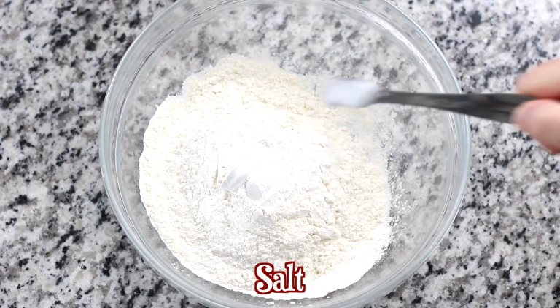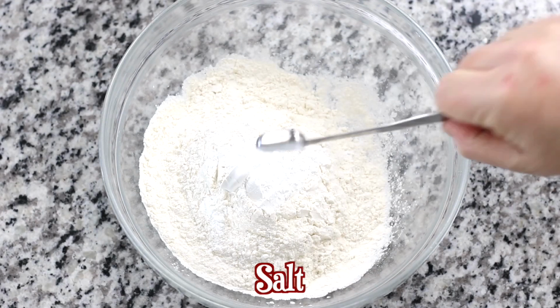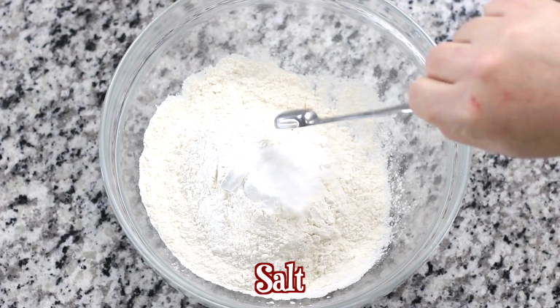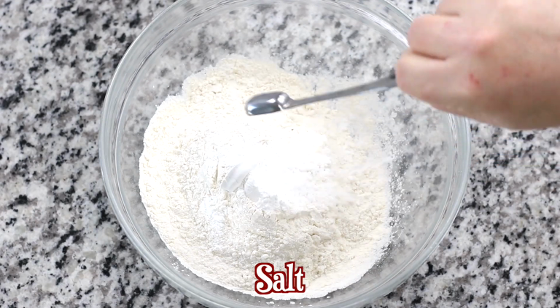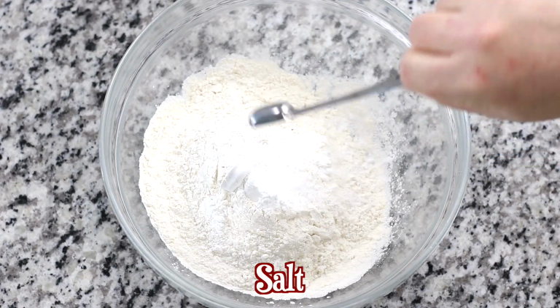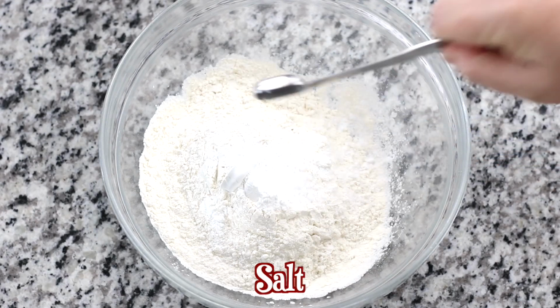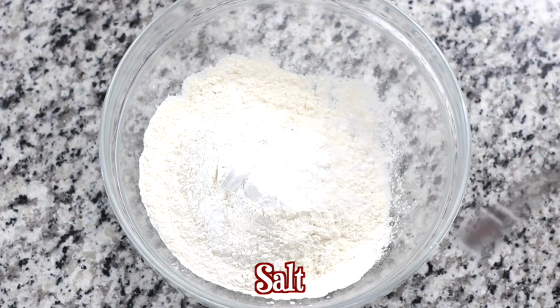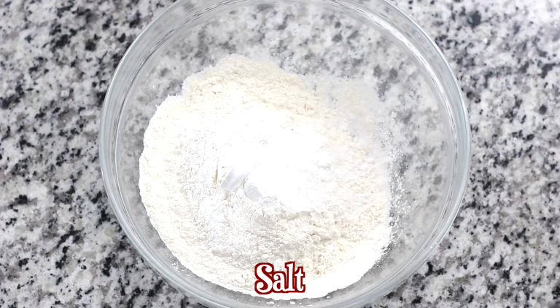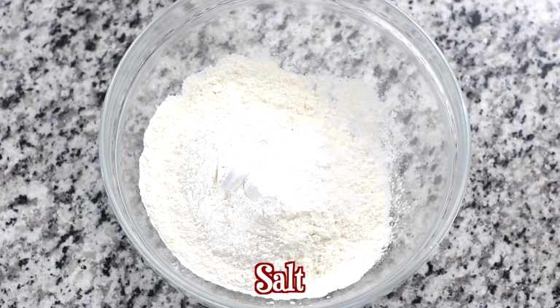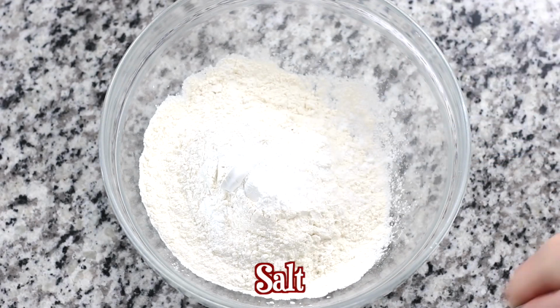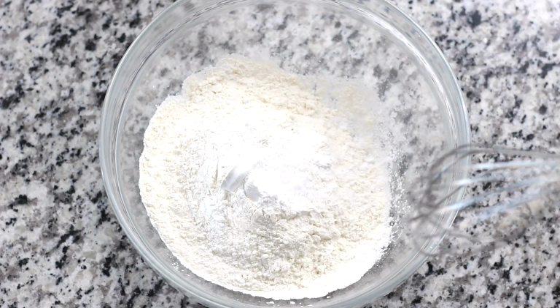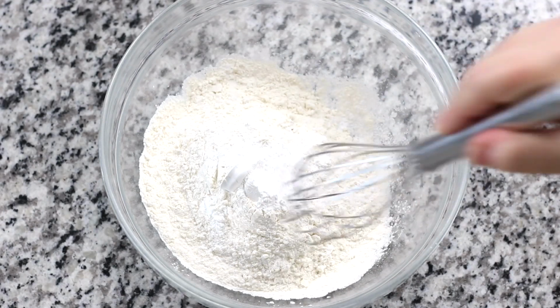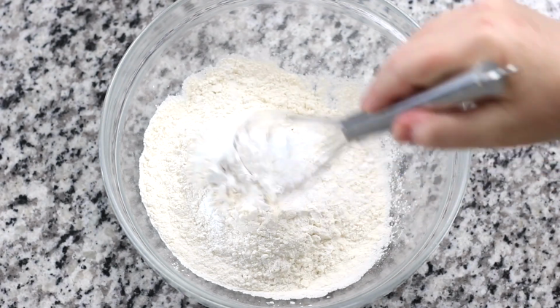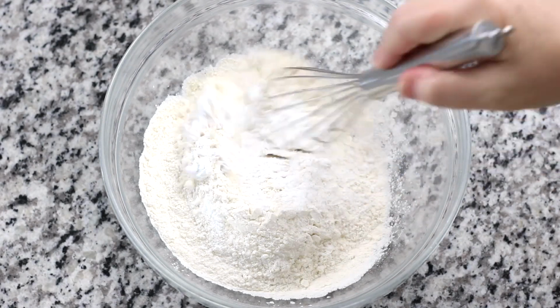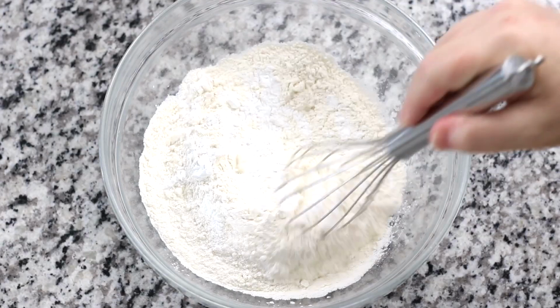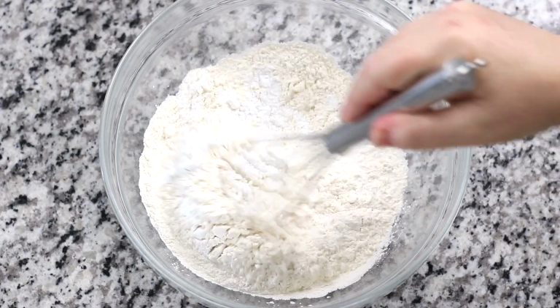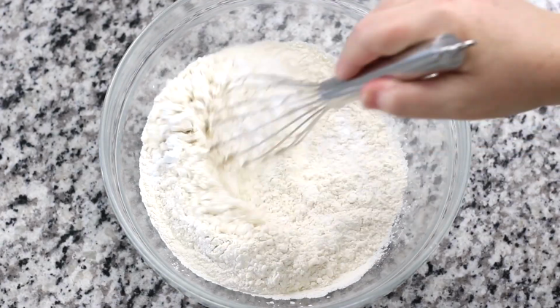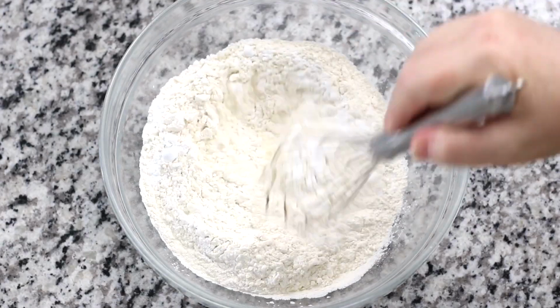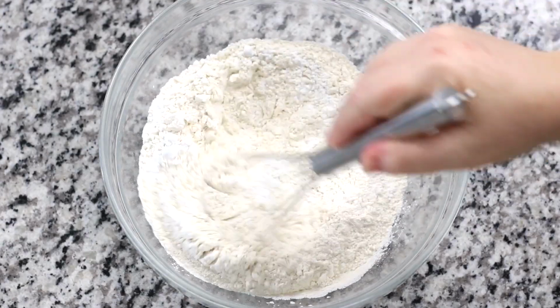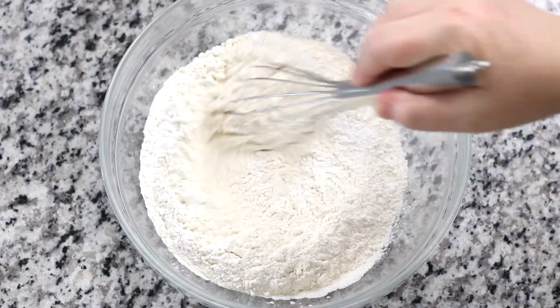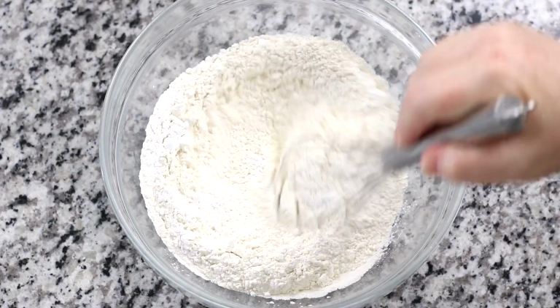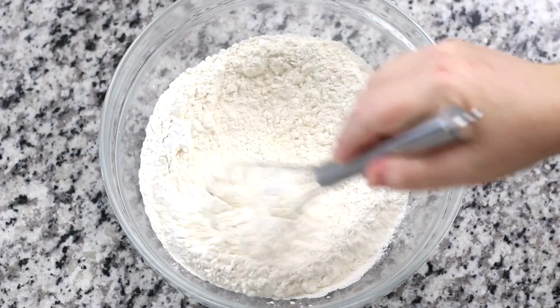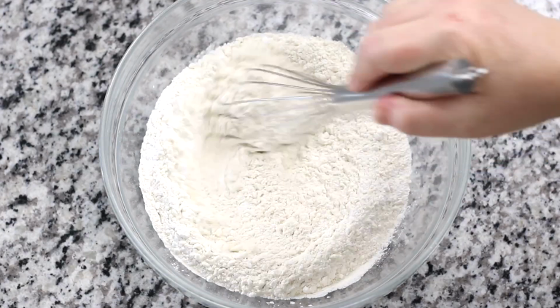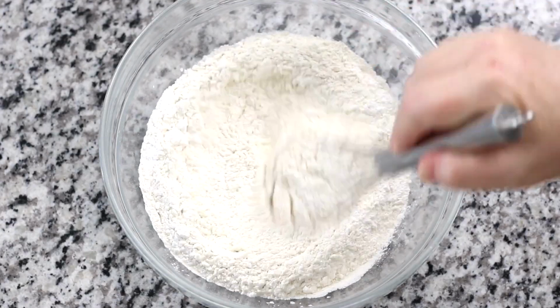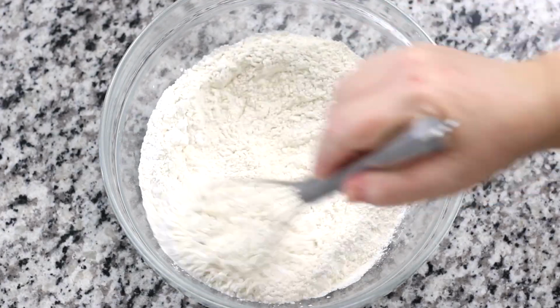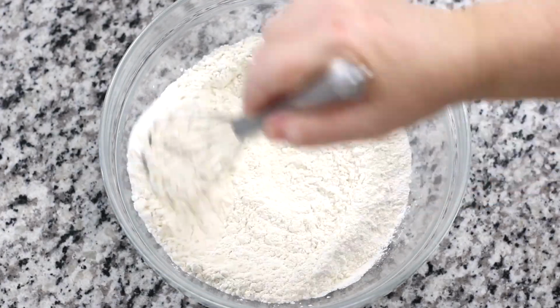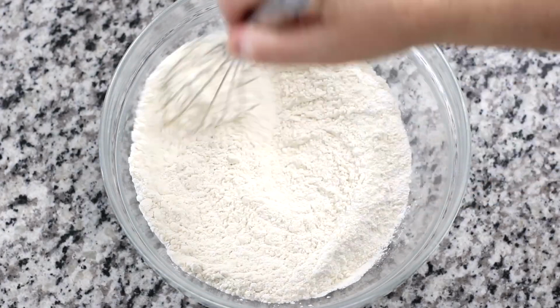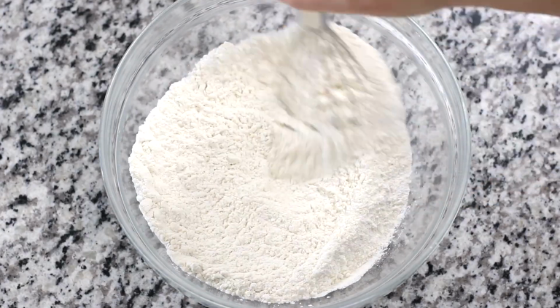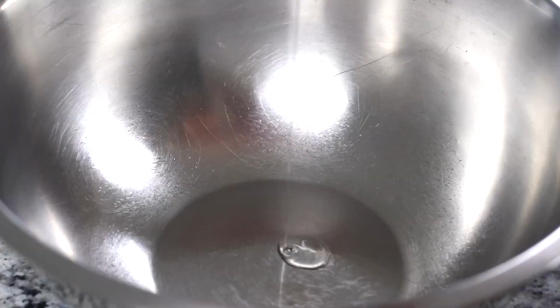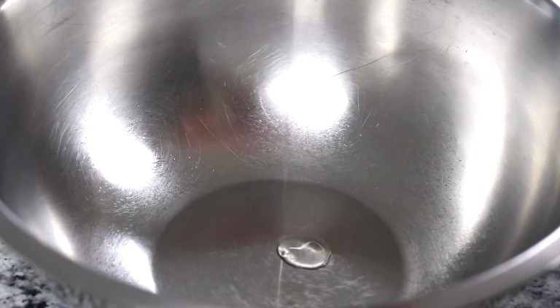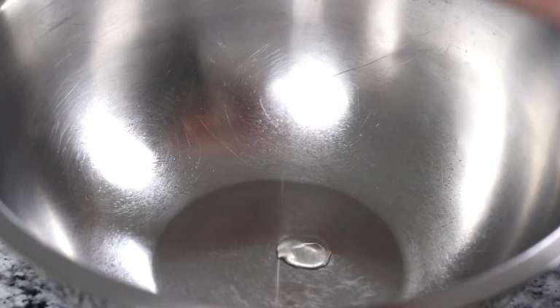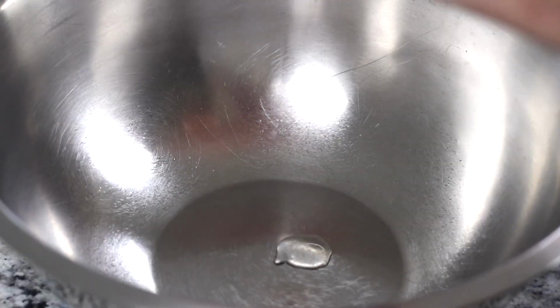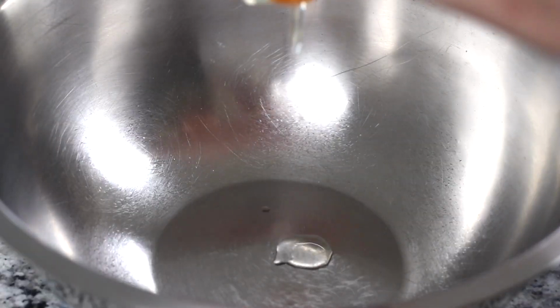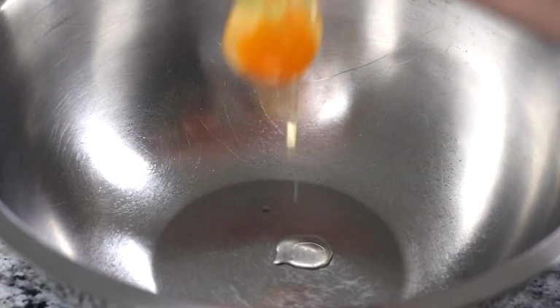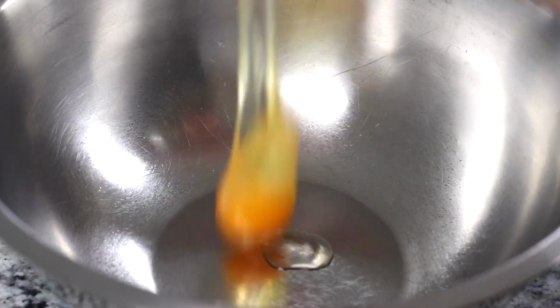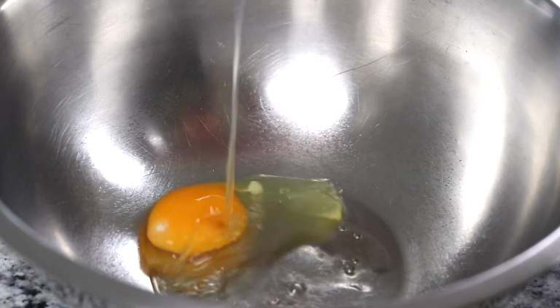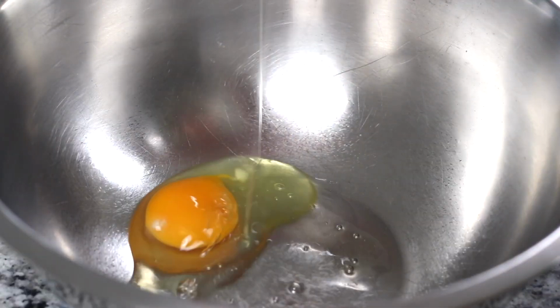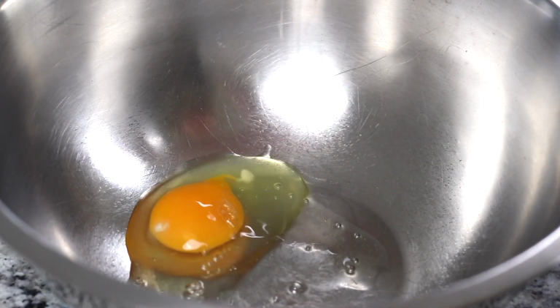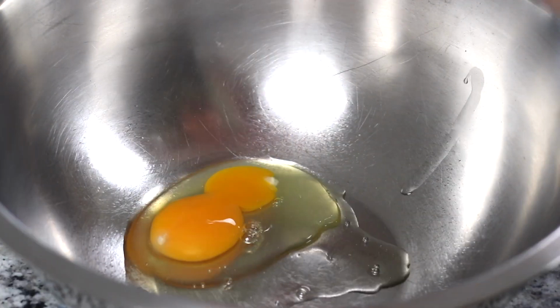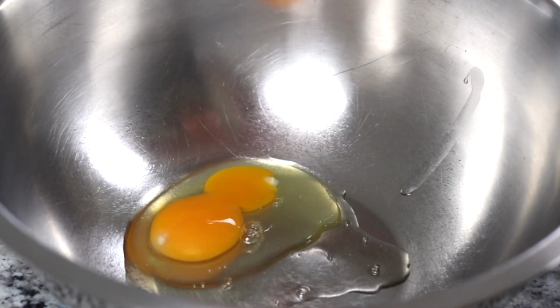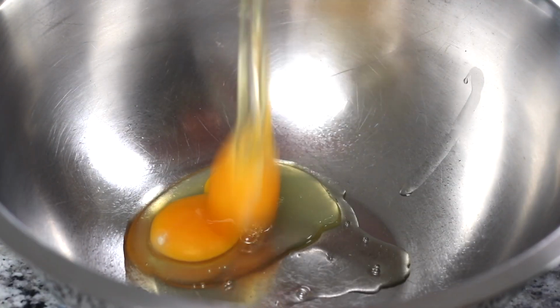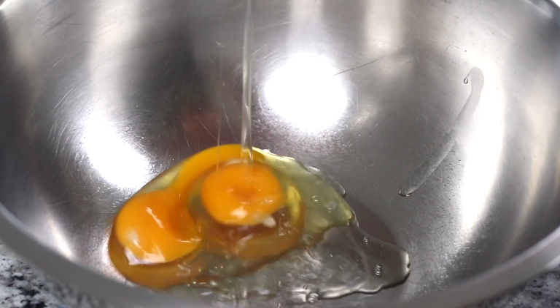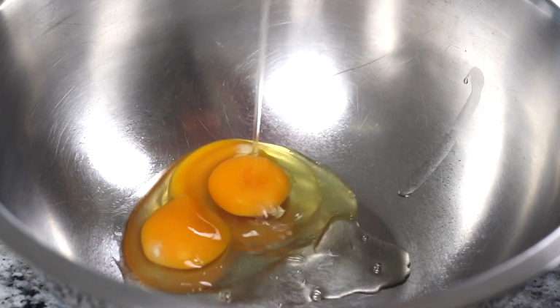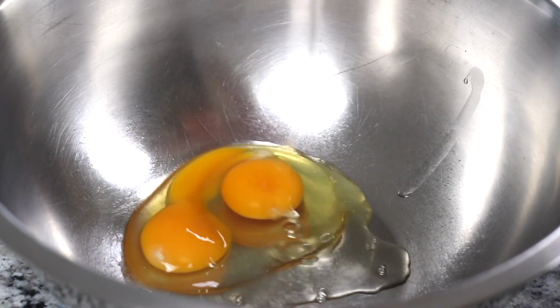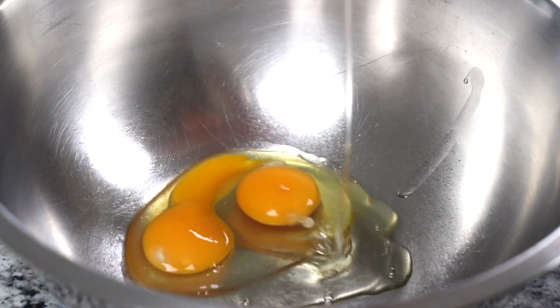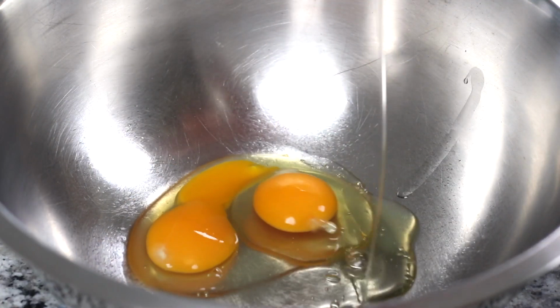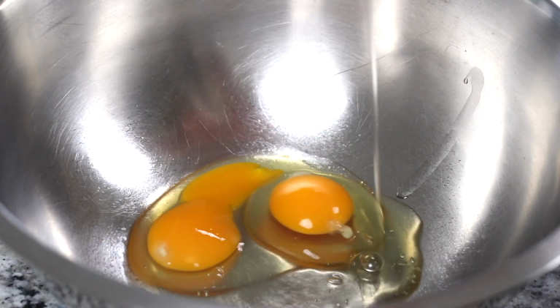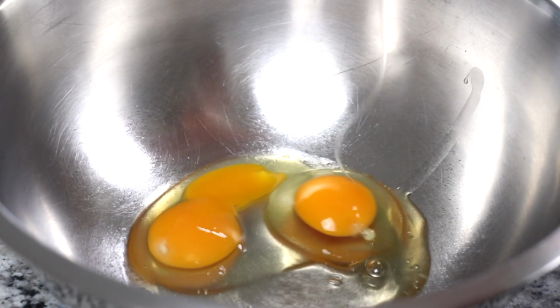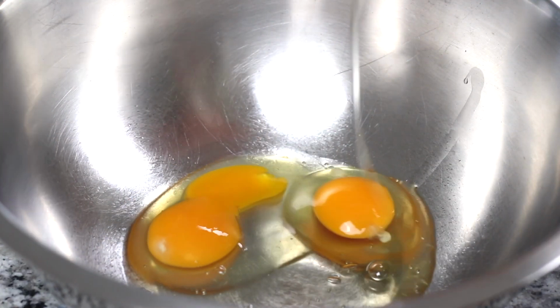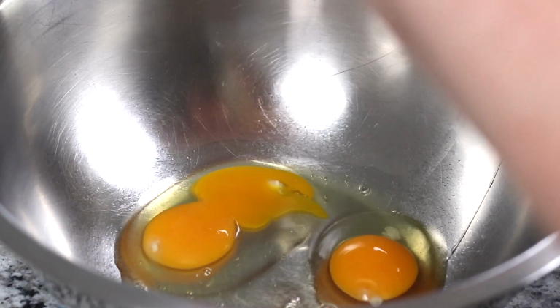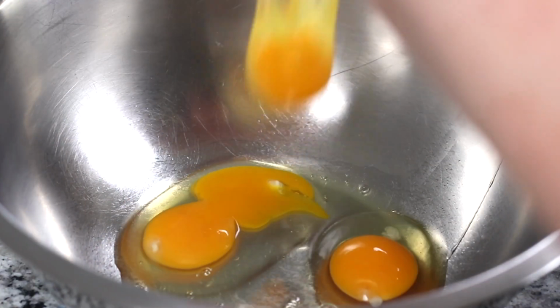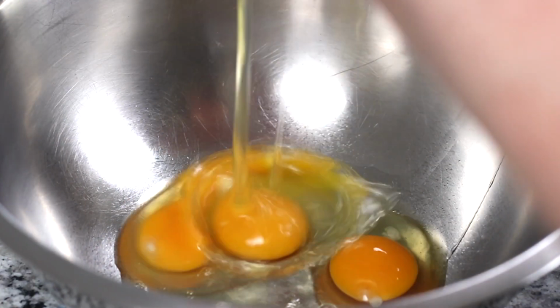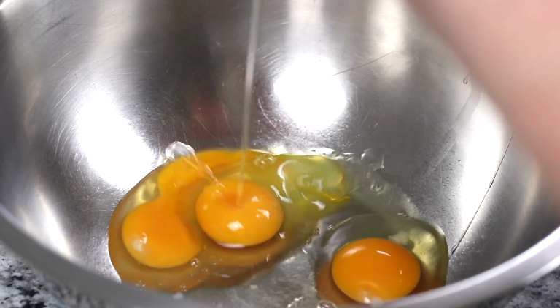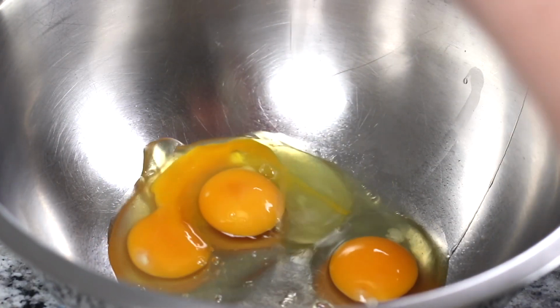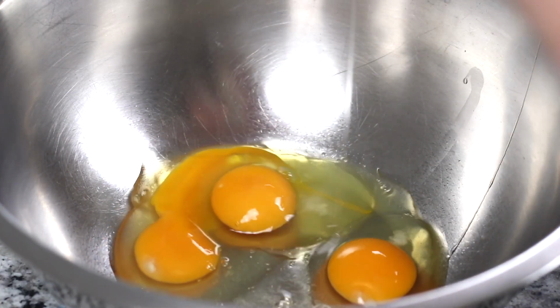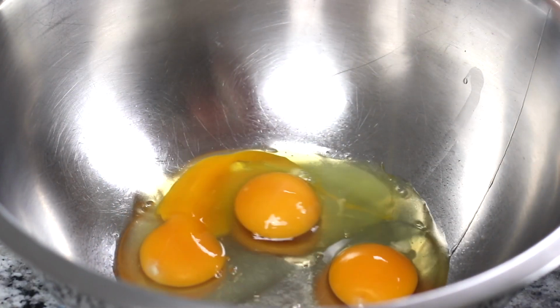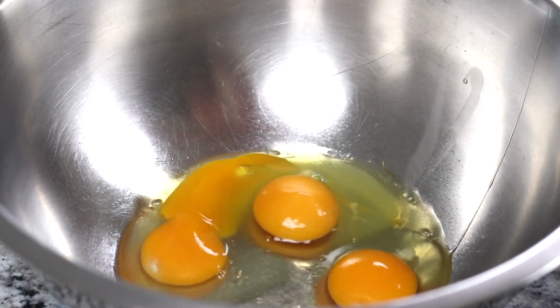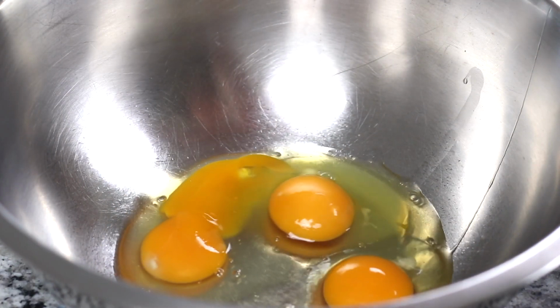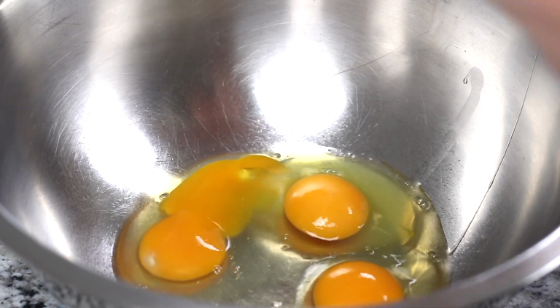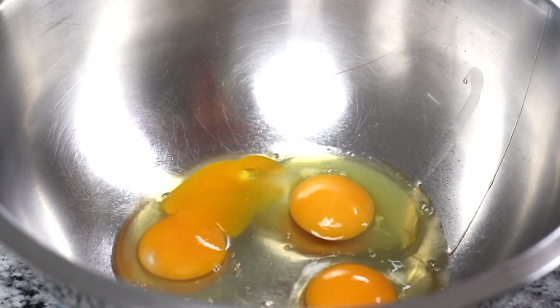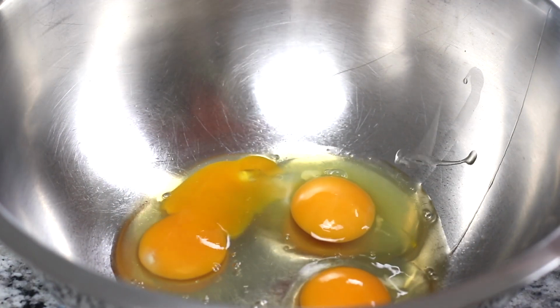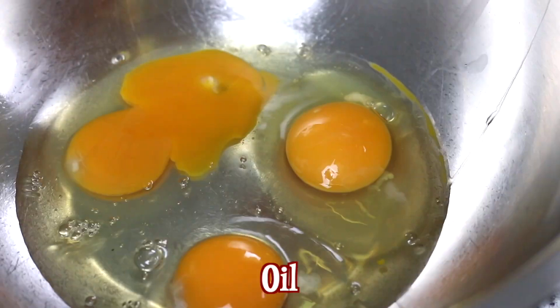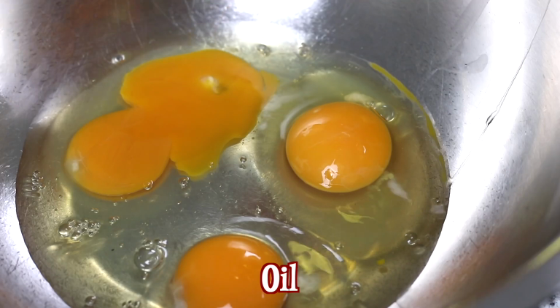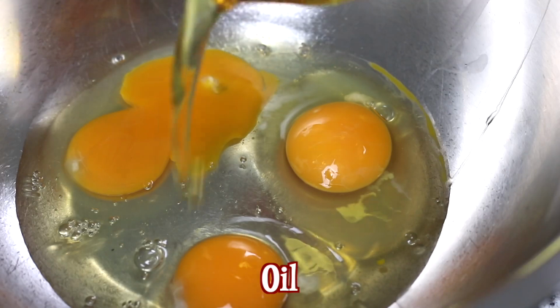Another wonderful thing about this recipe is that no mixer is needed. The ingredients are soft and very easy to mix together by hand.